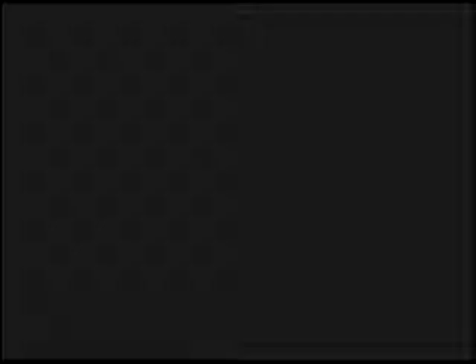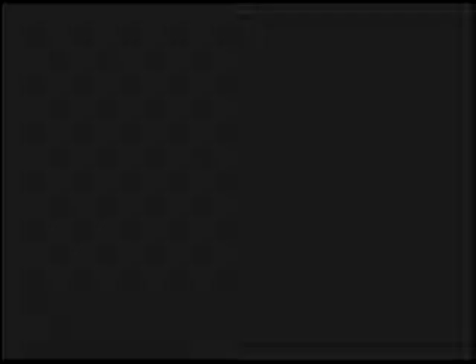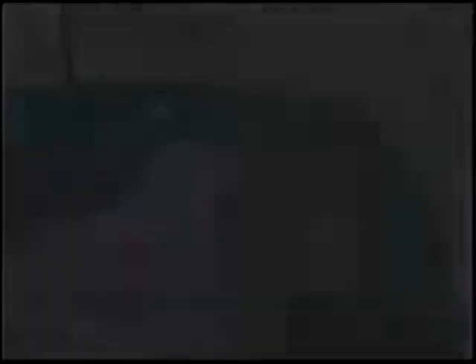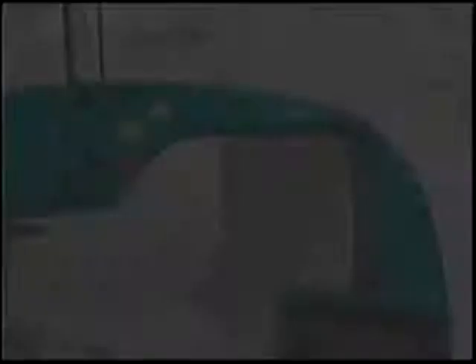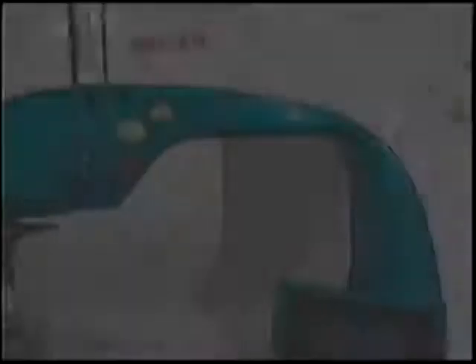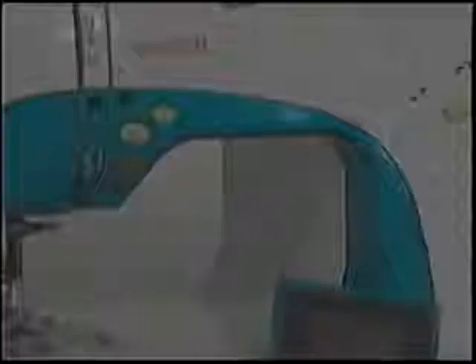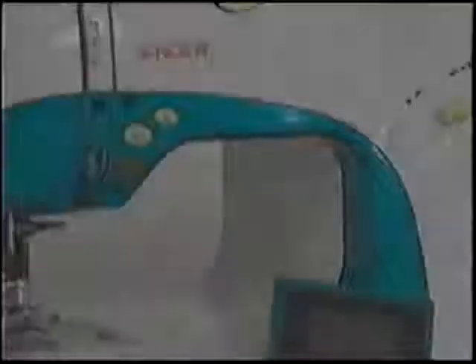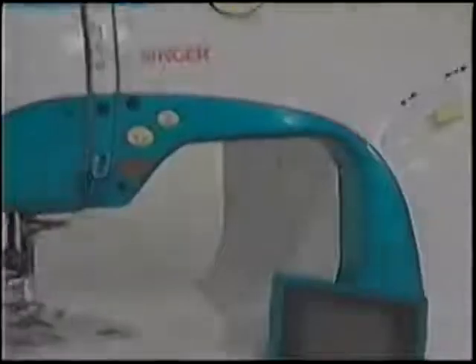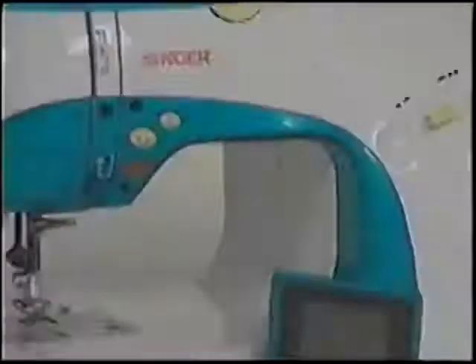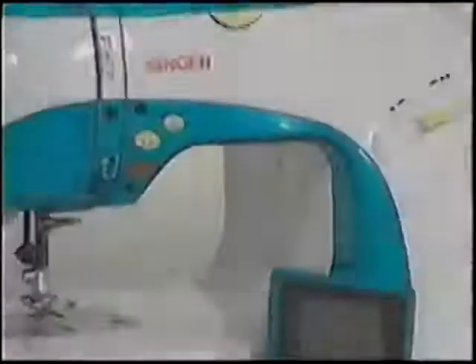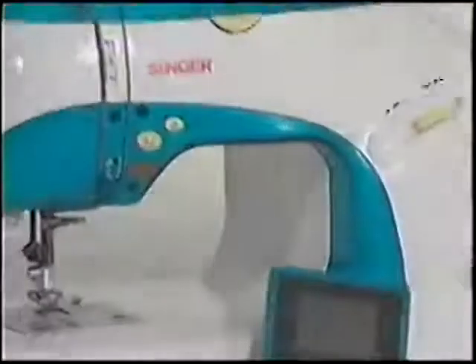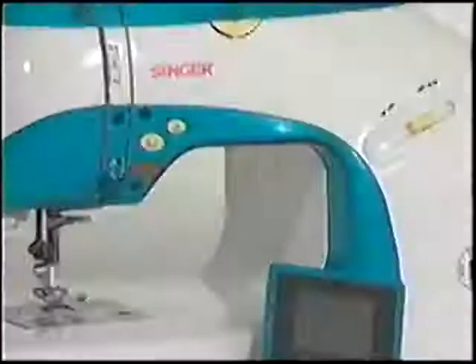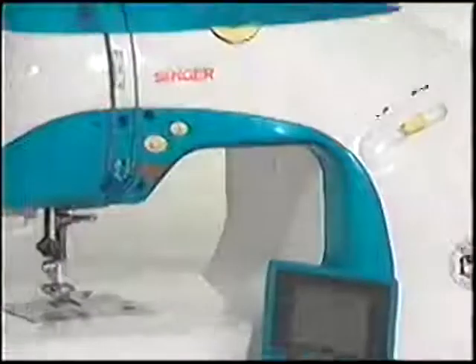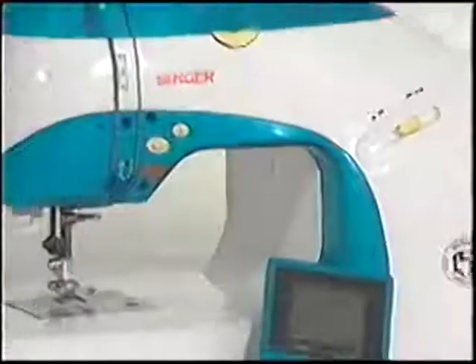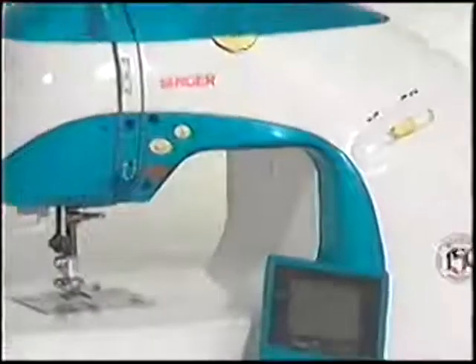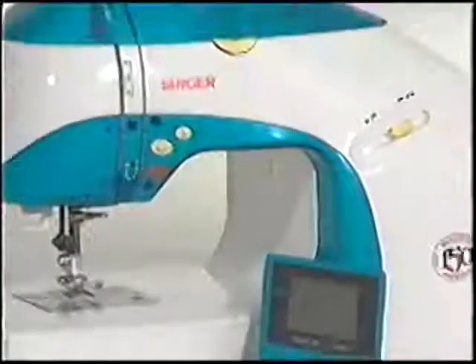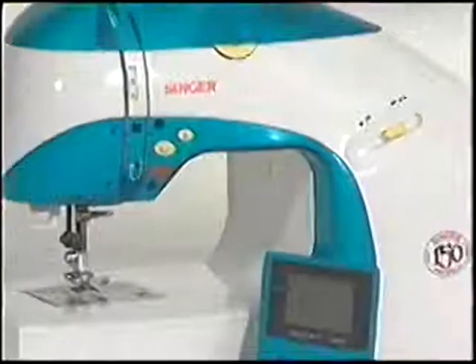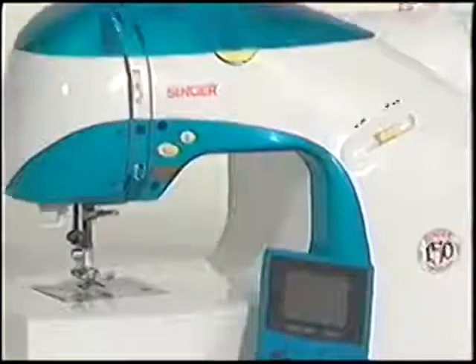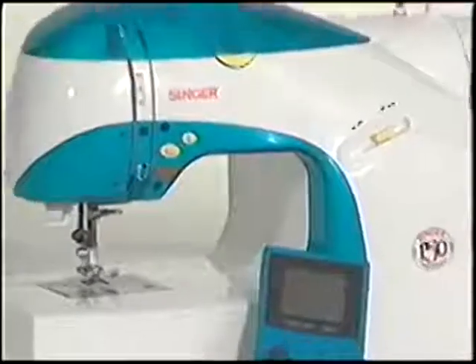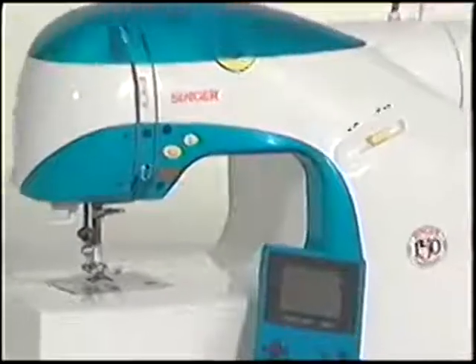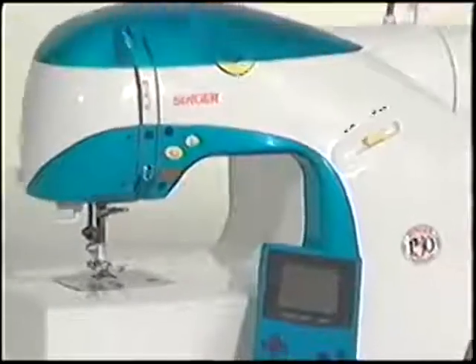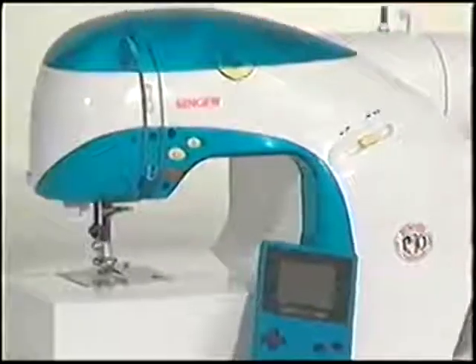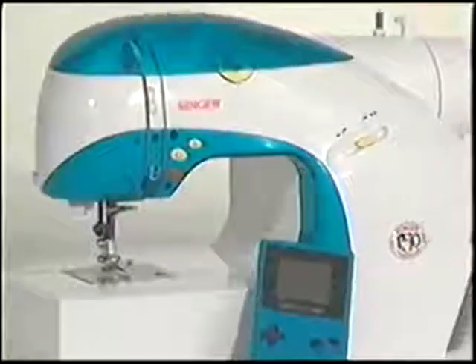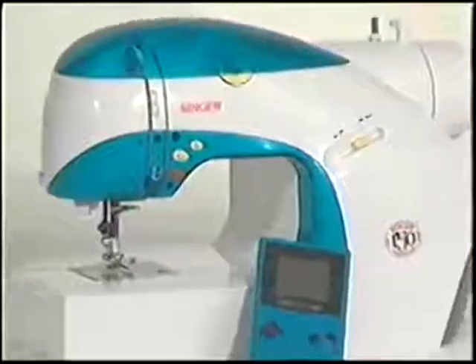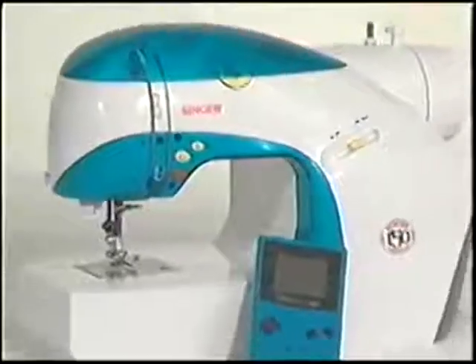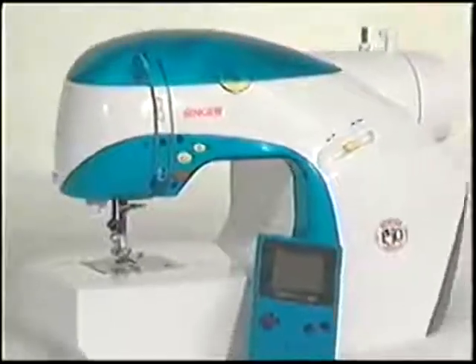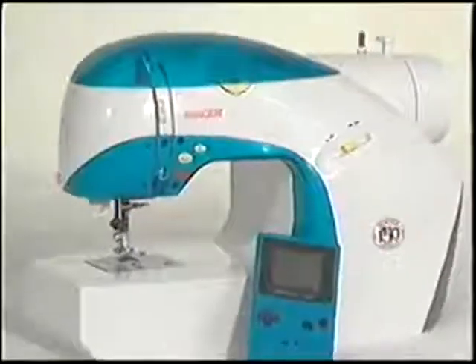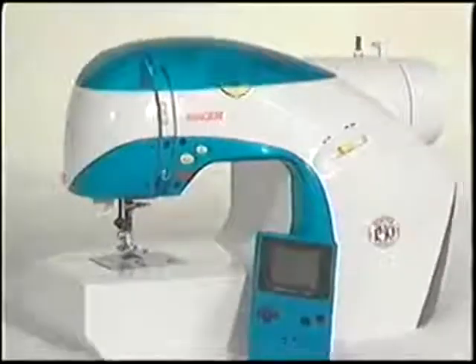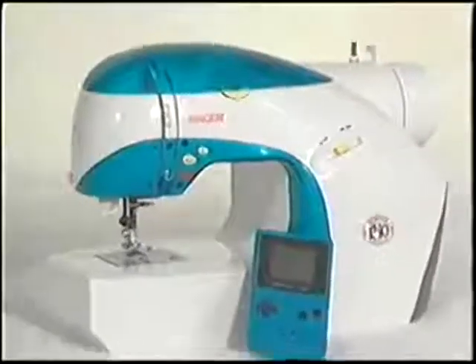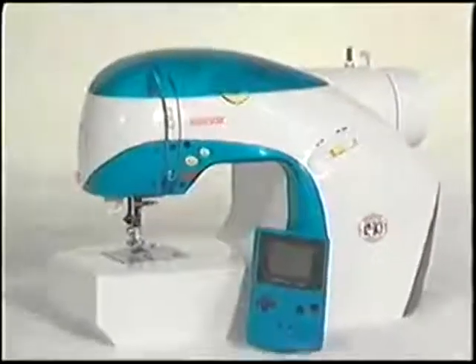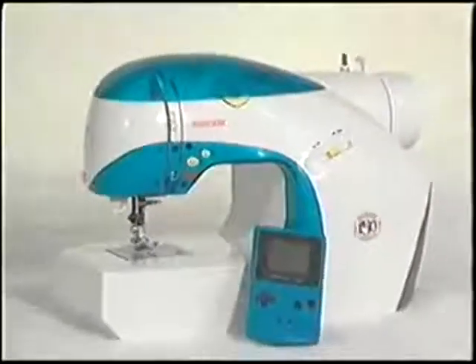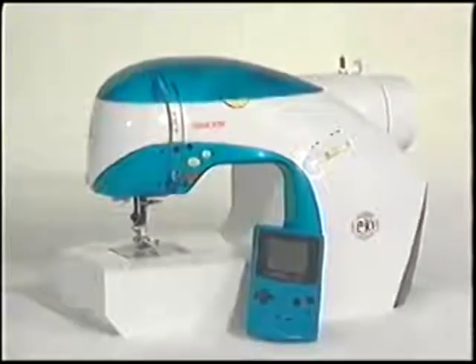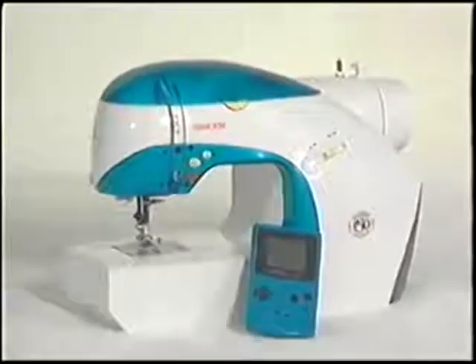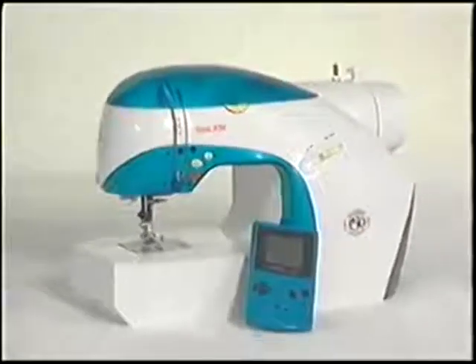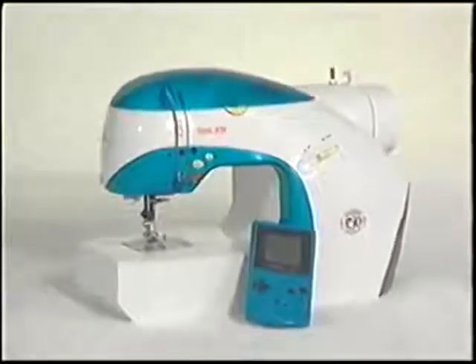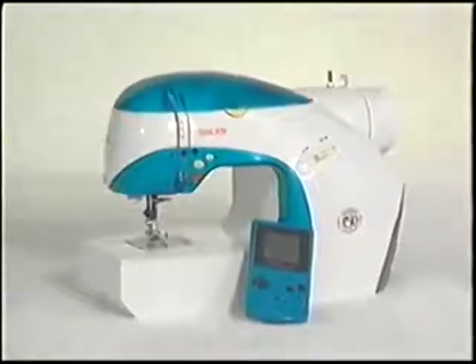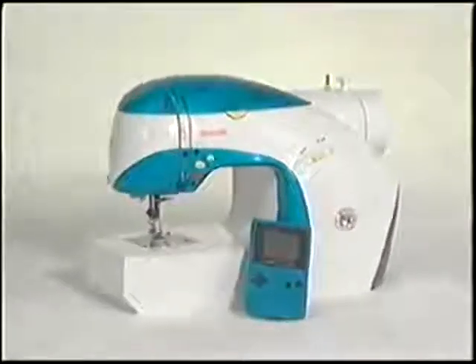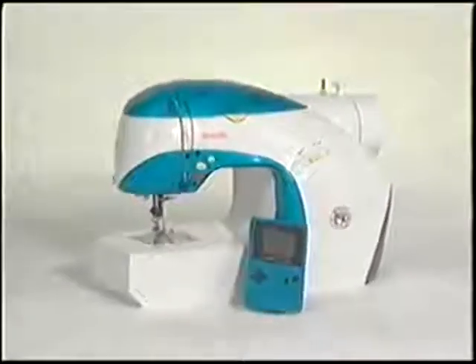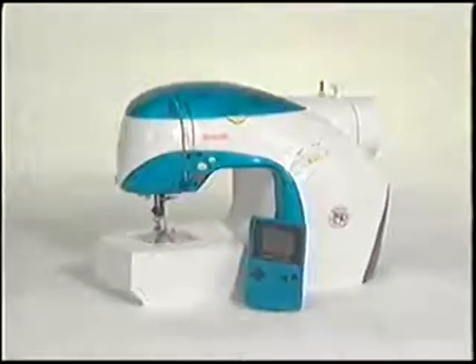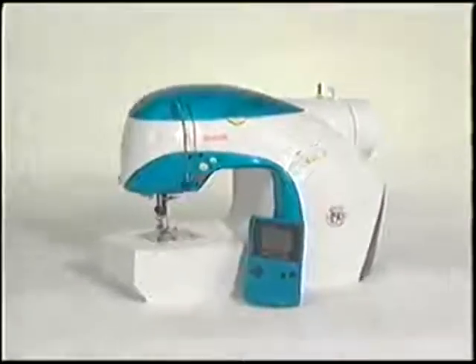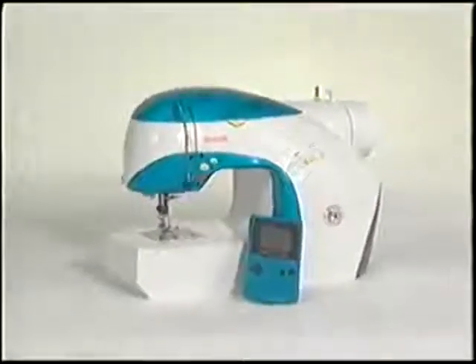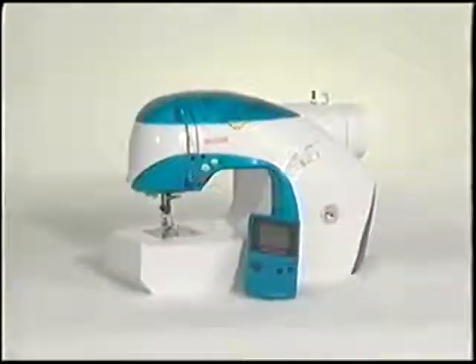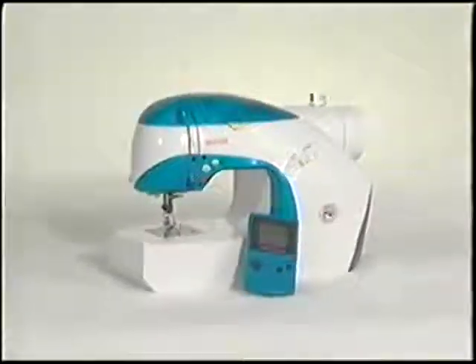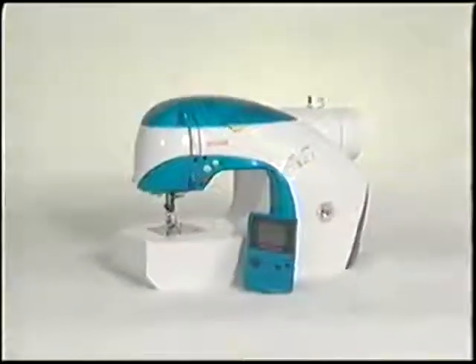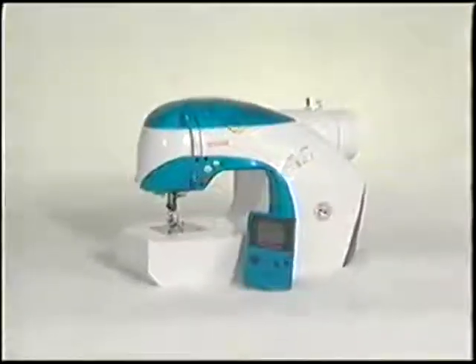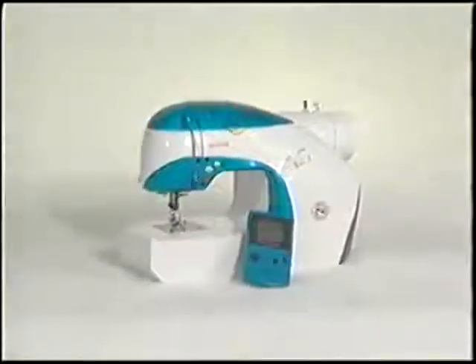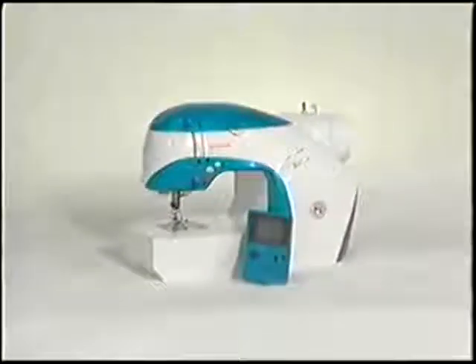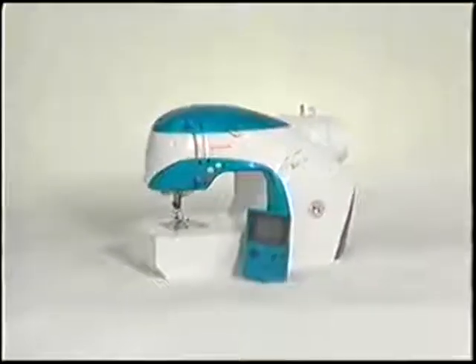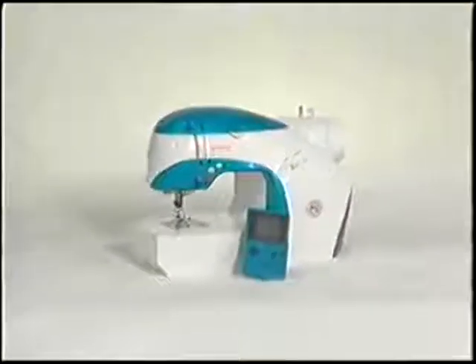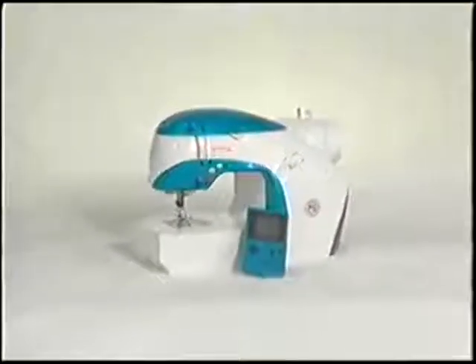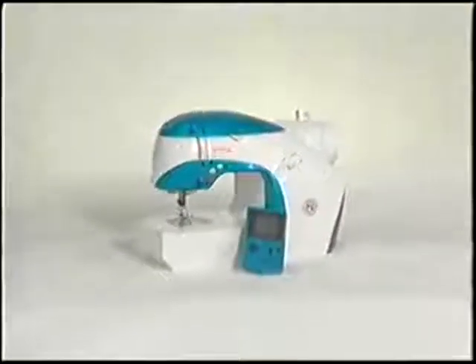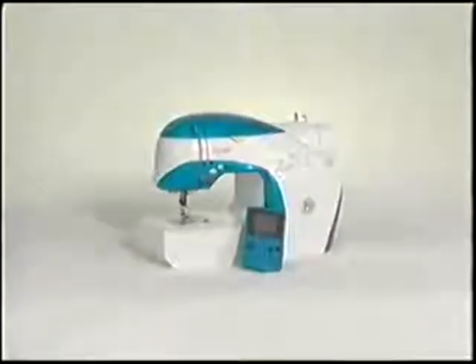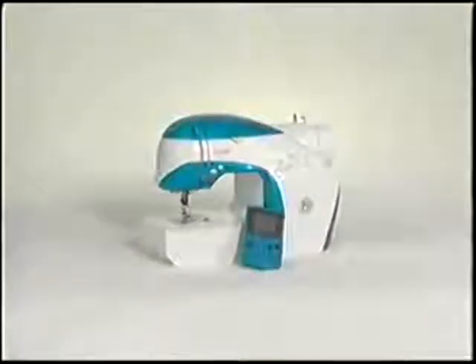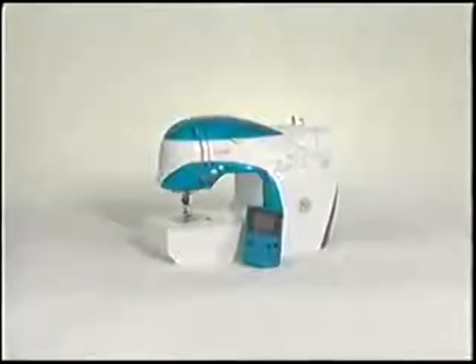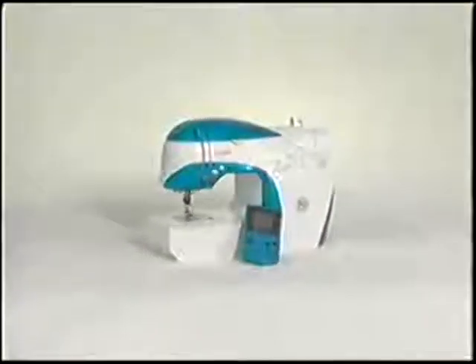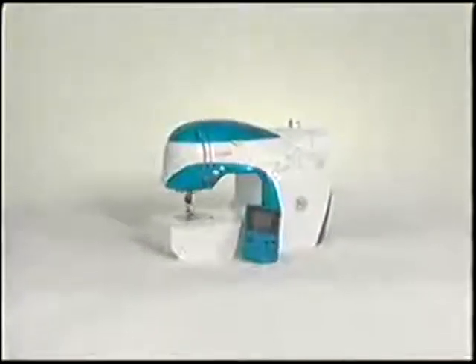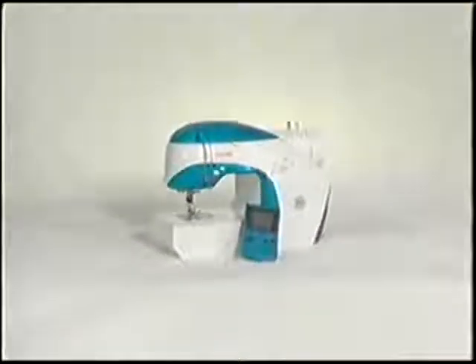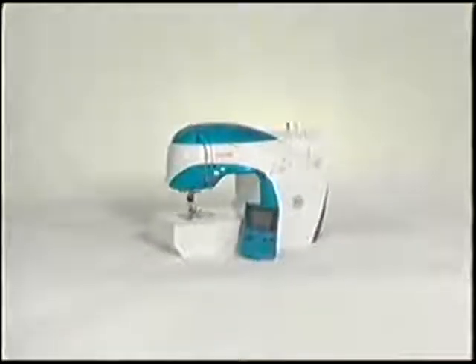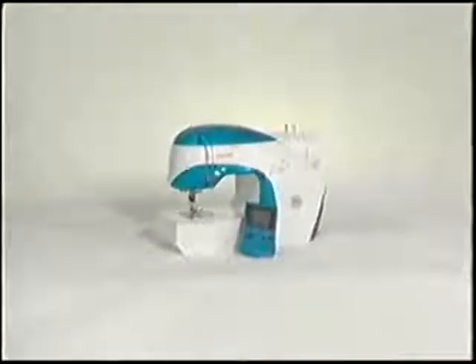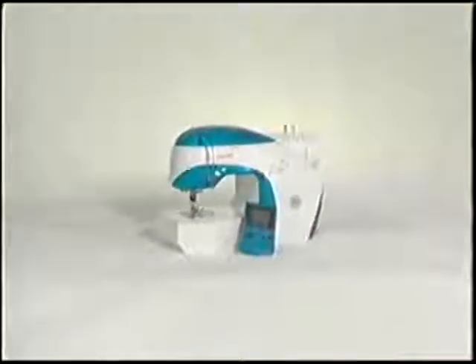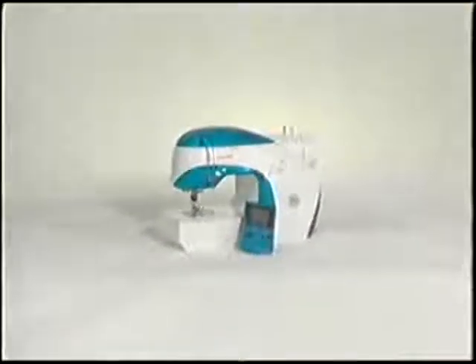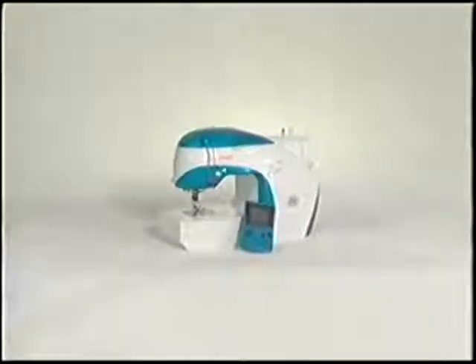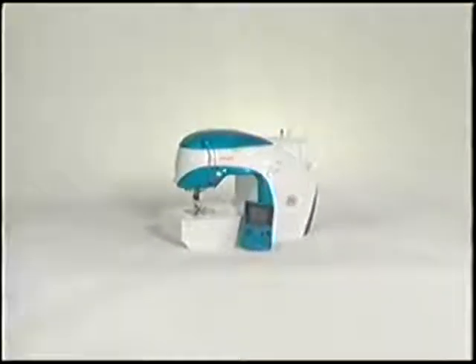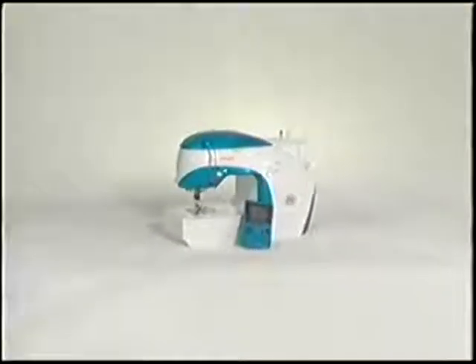Thank you for purchasing Singer's Isaac sewing machine. We know you will enjoy many years of creative sewing.